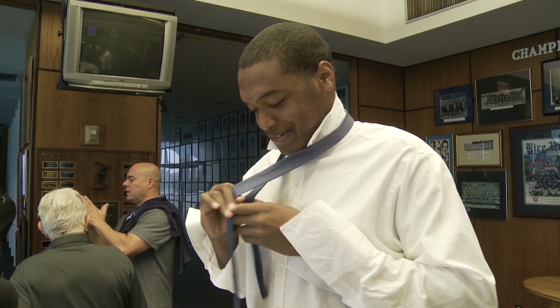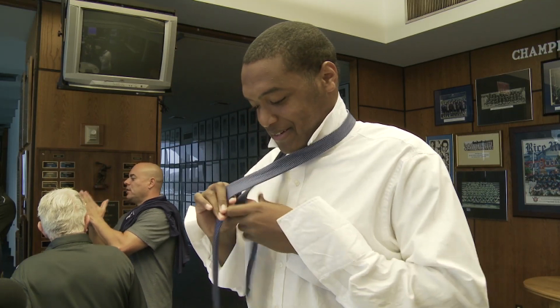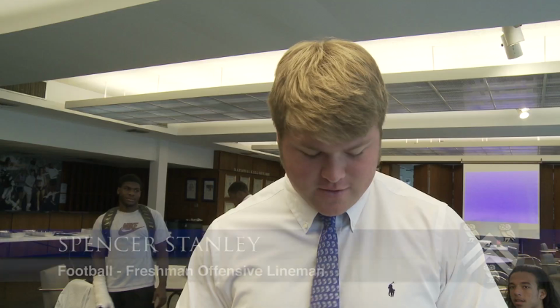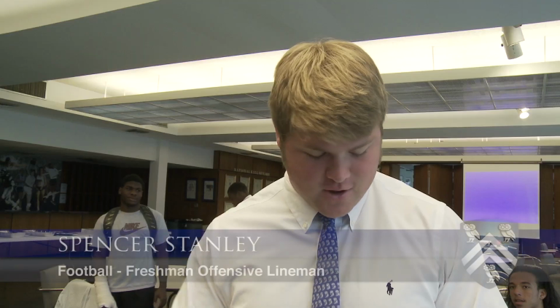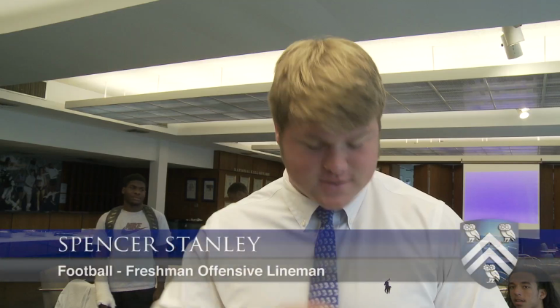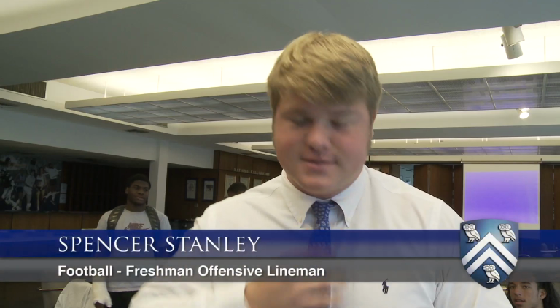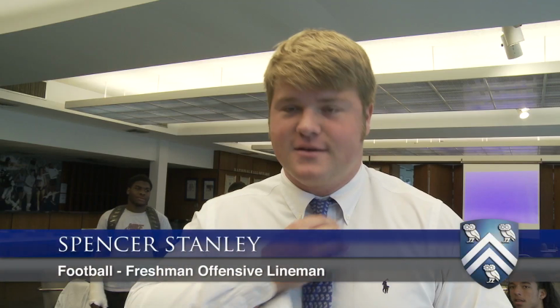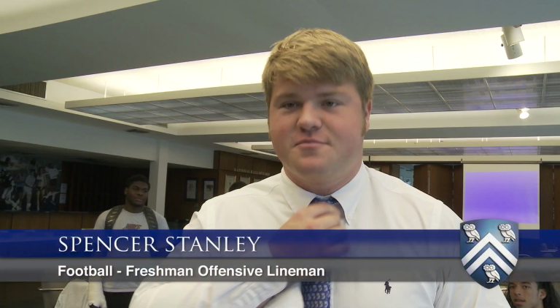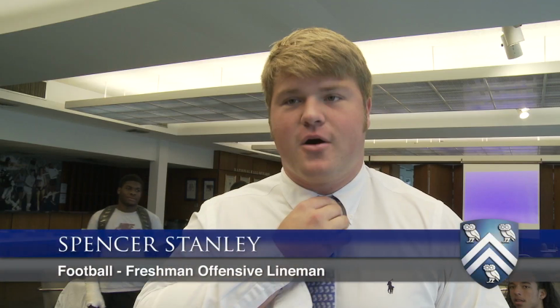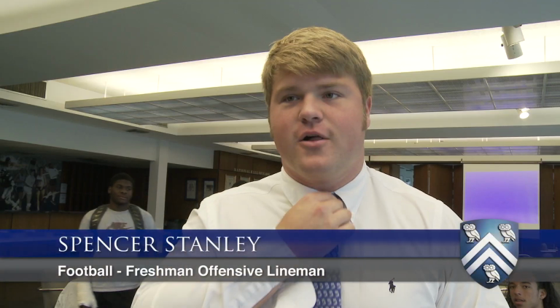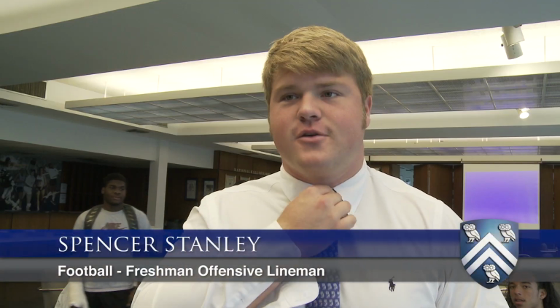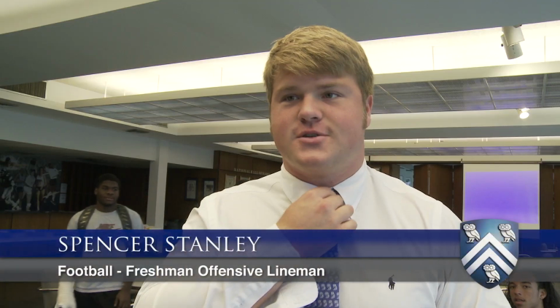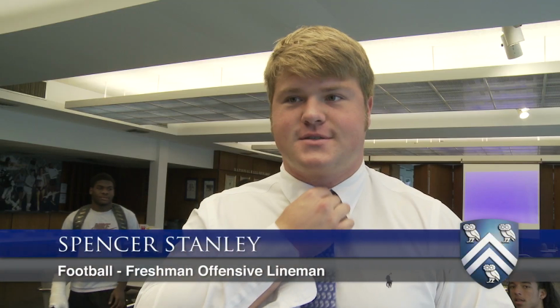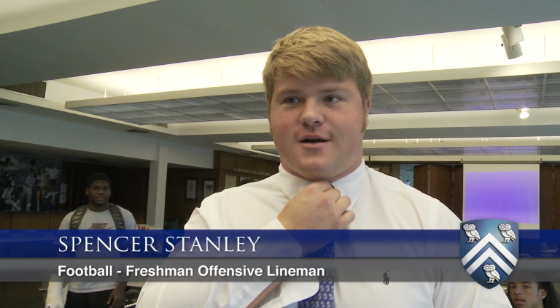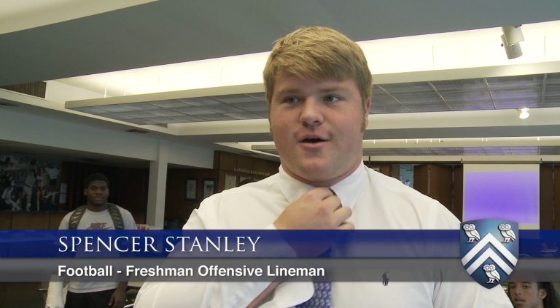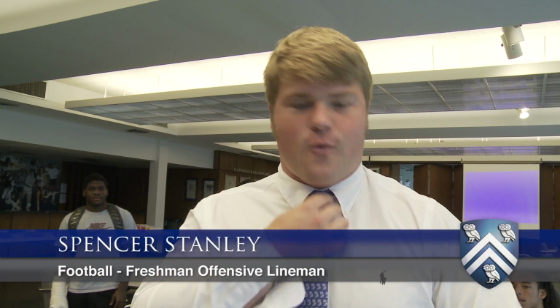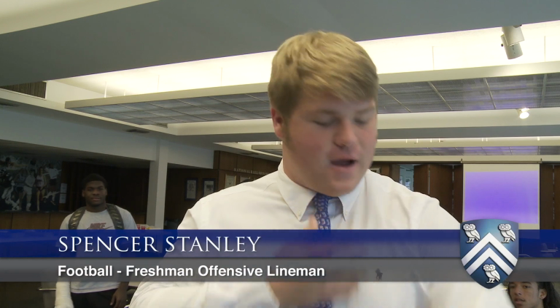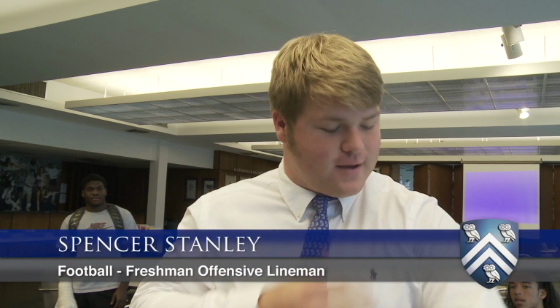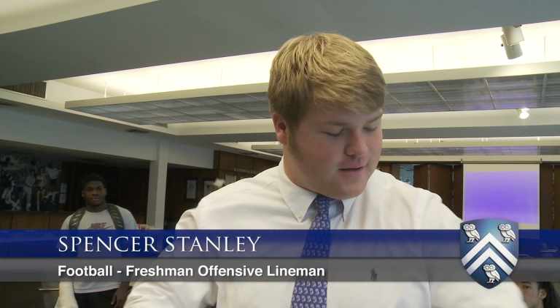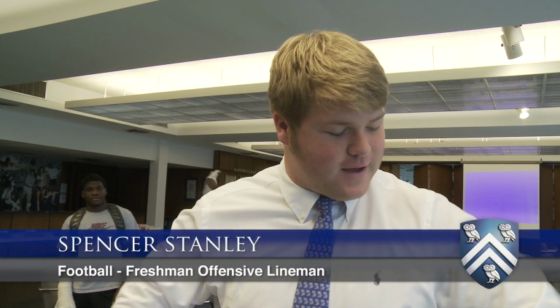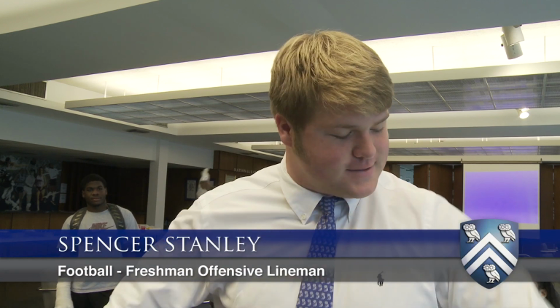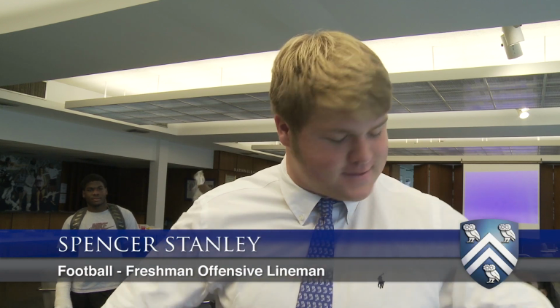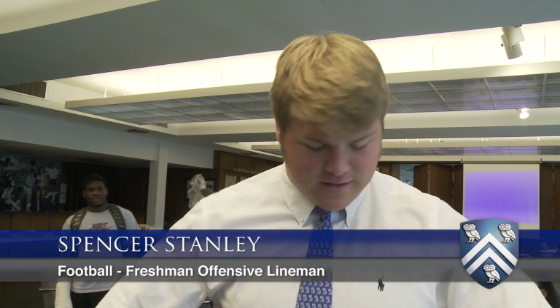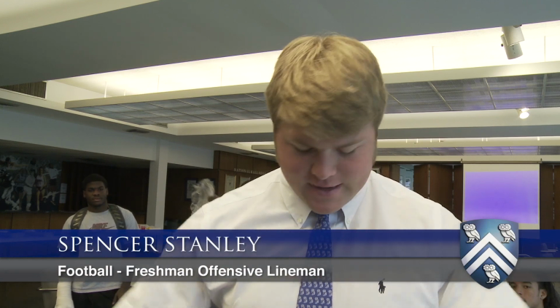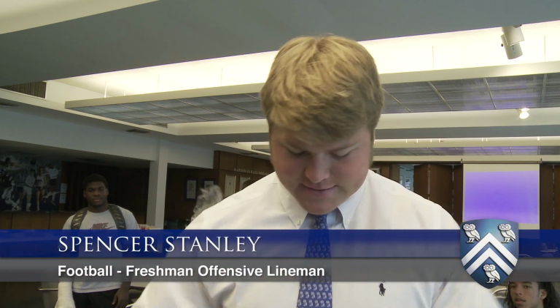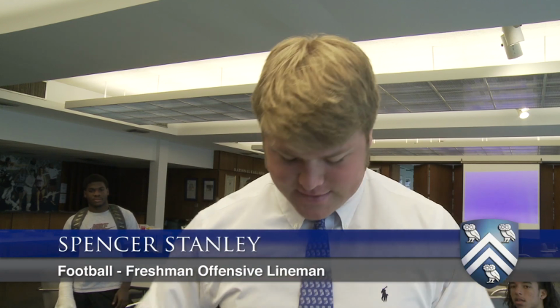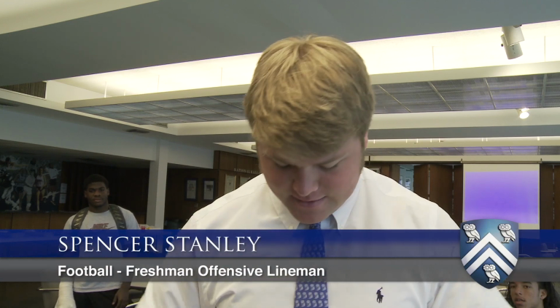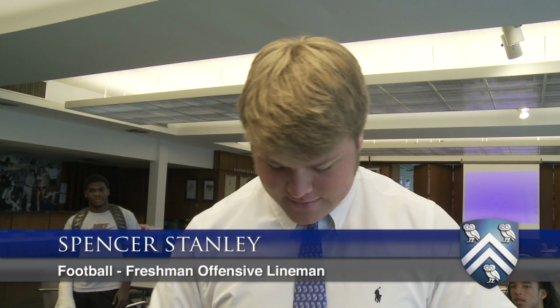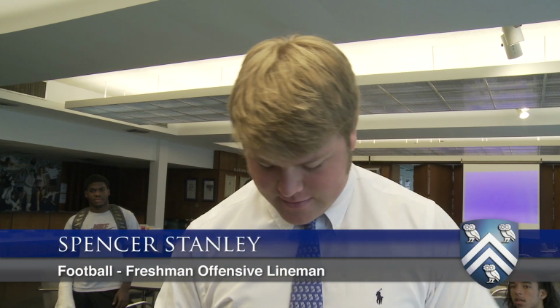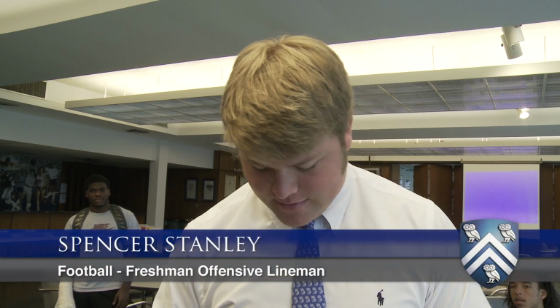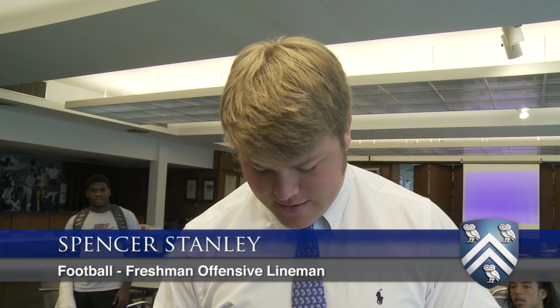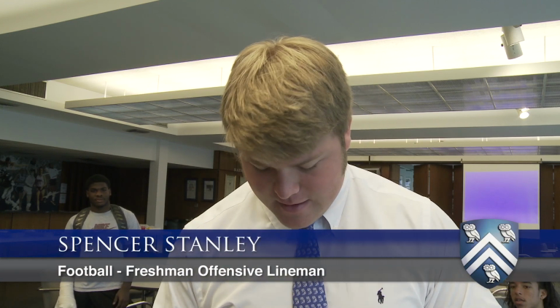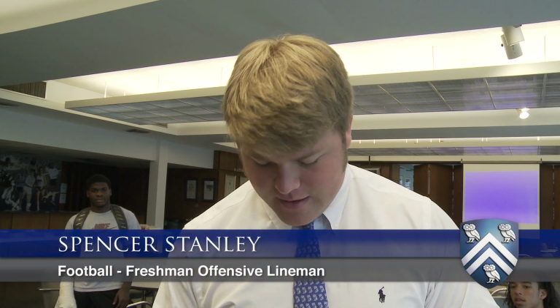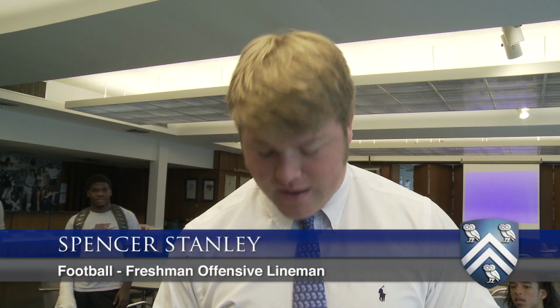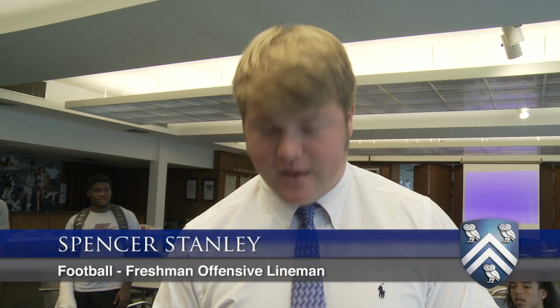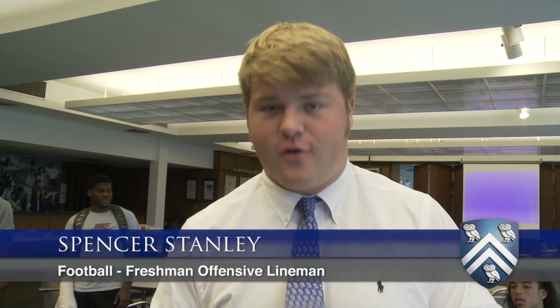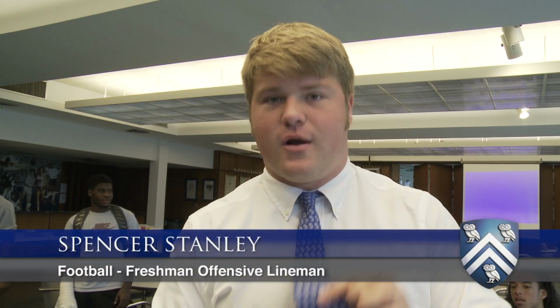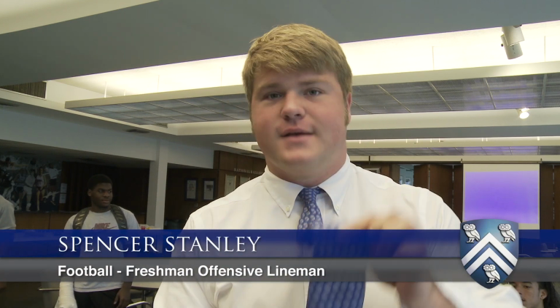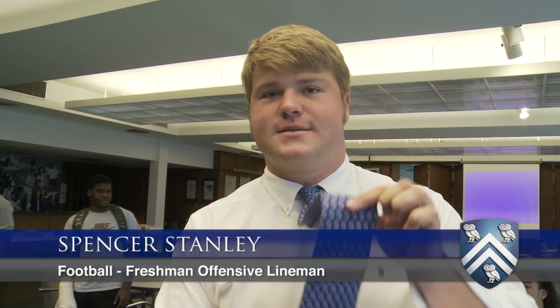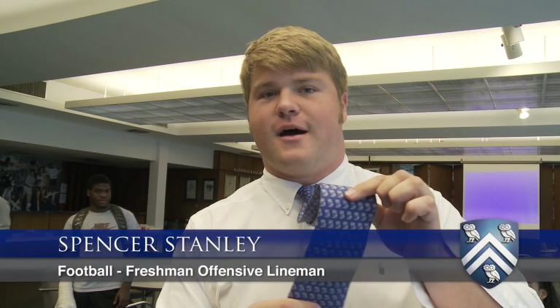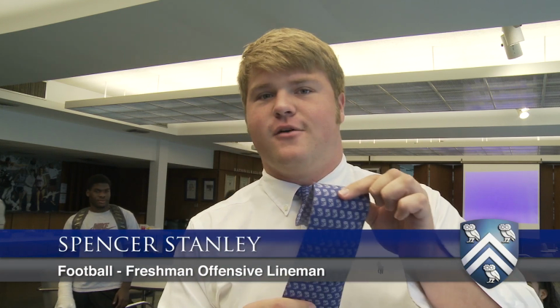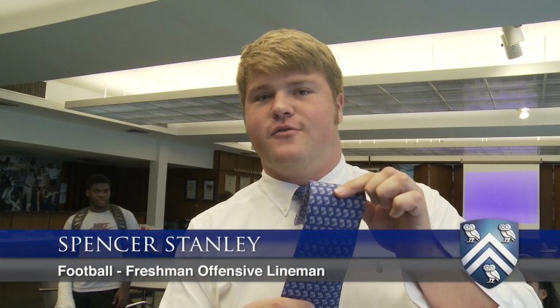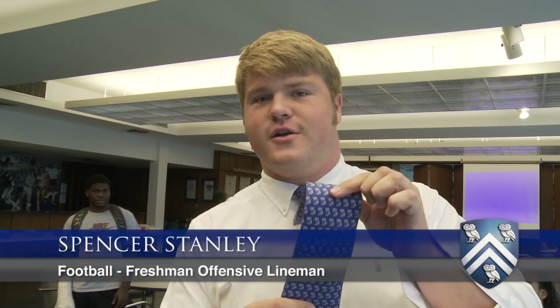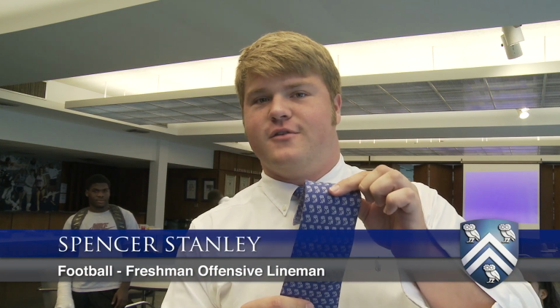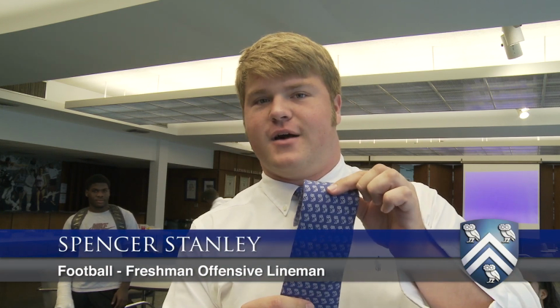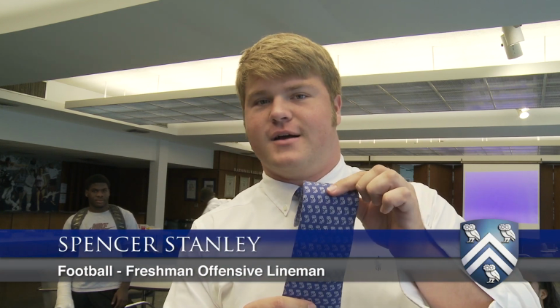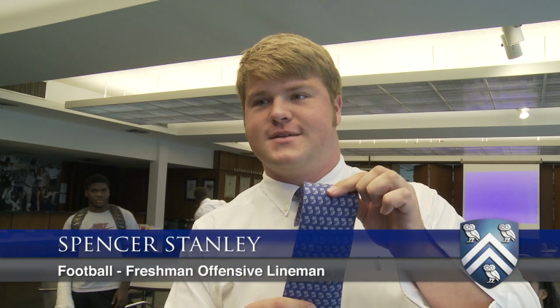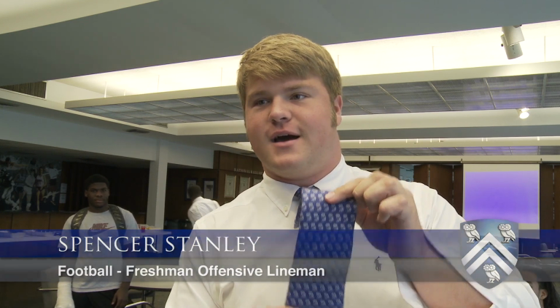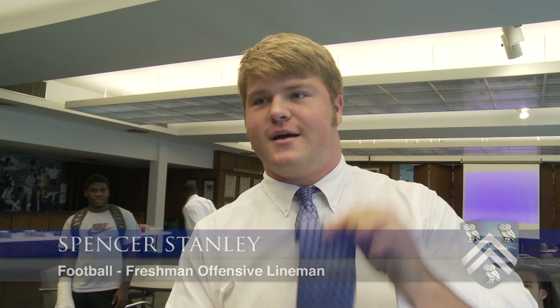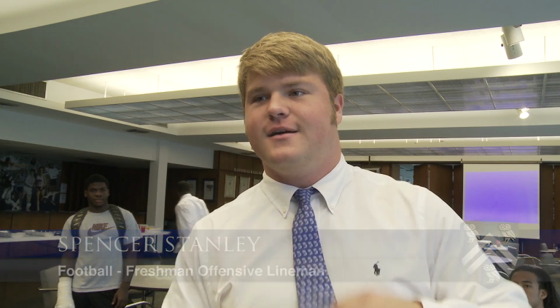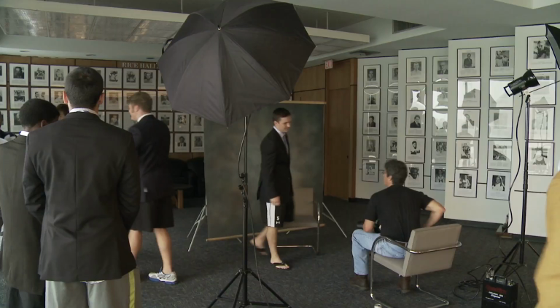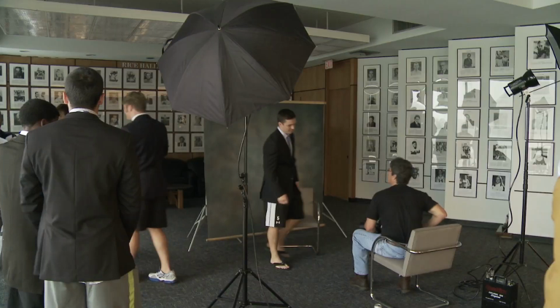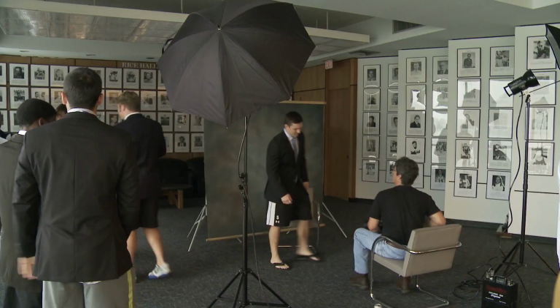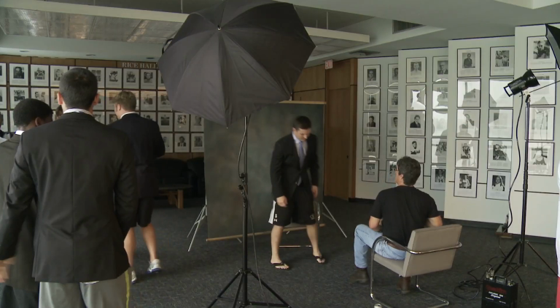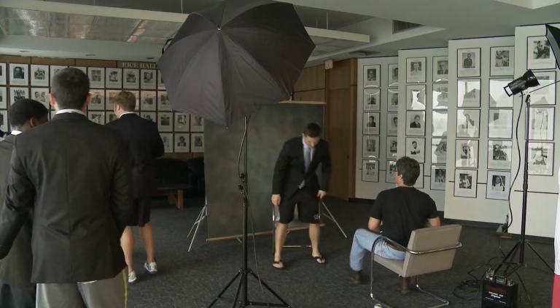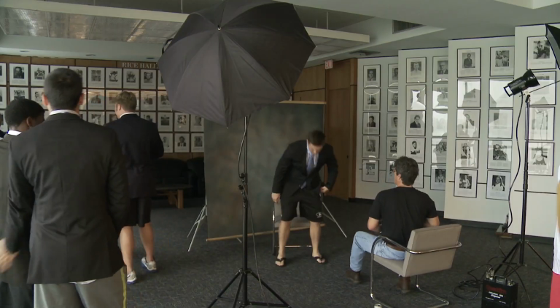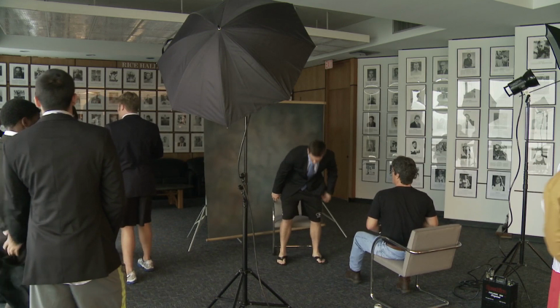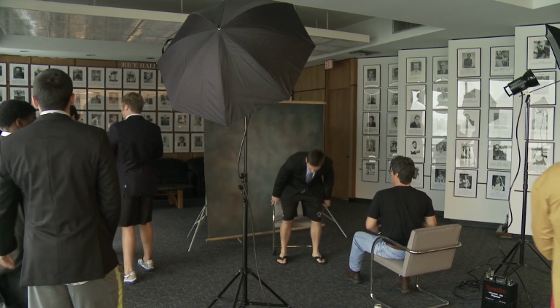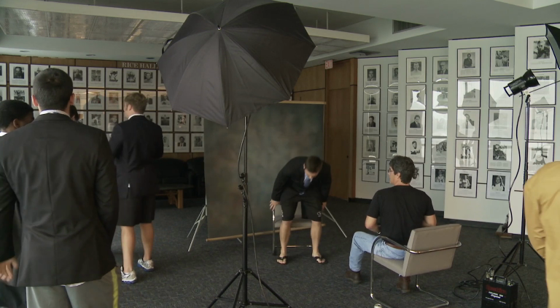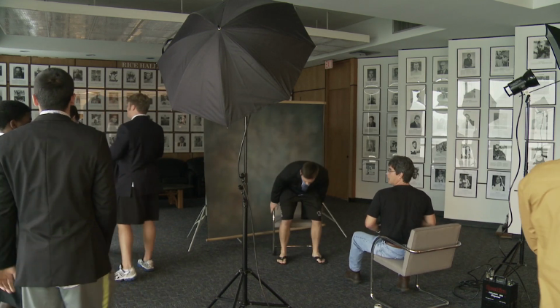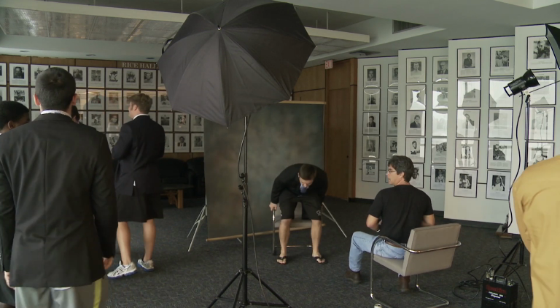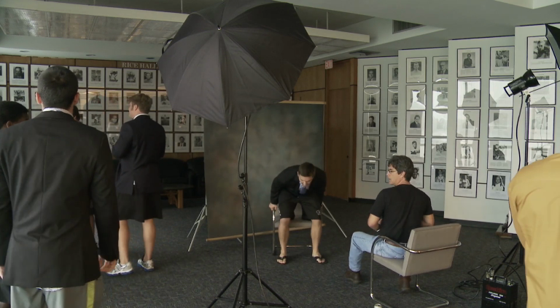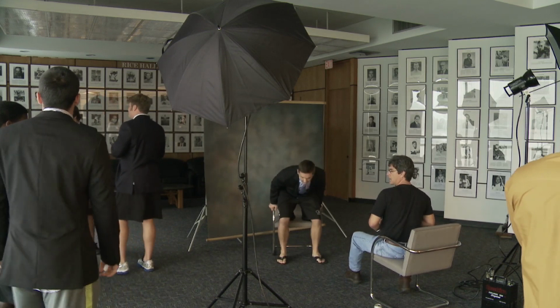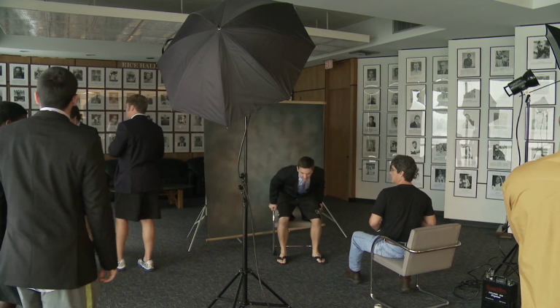A long-sleeve polo, just a white classic, and then a Rice Owls vine tie. I think it'll look good for the camera.